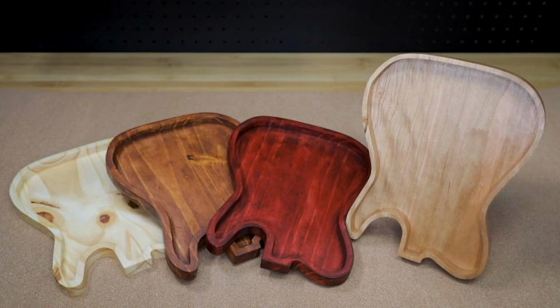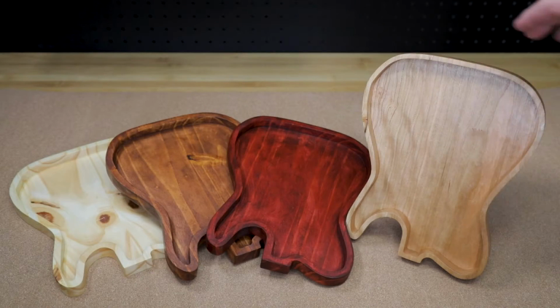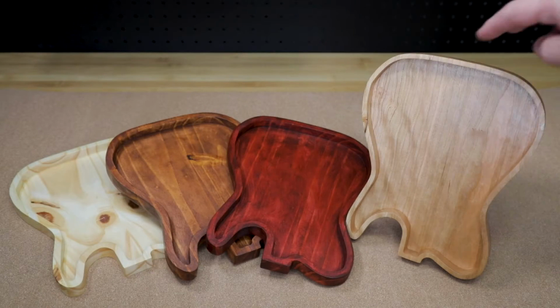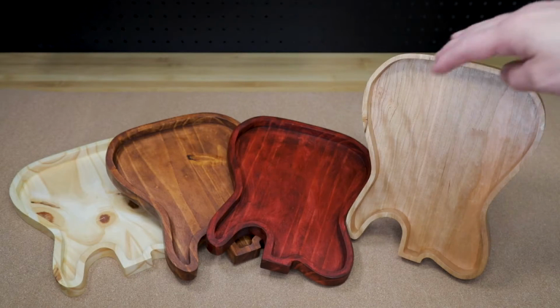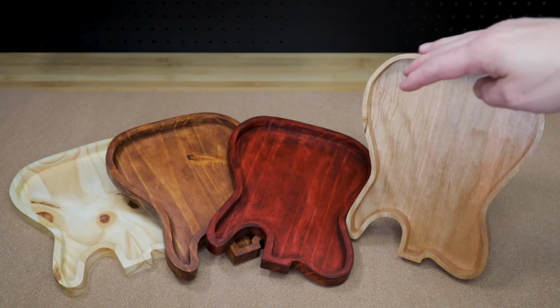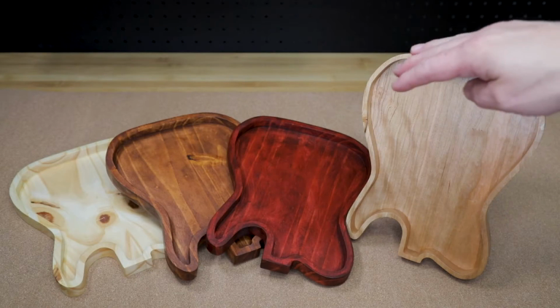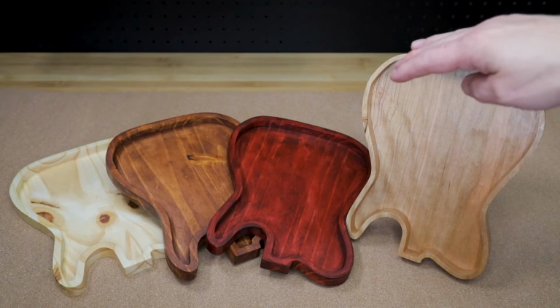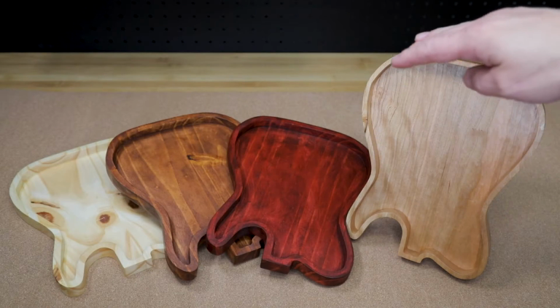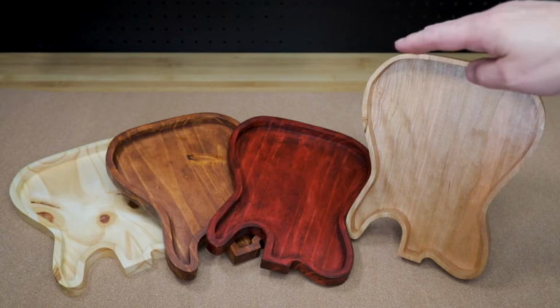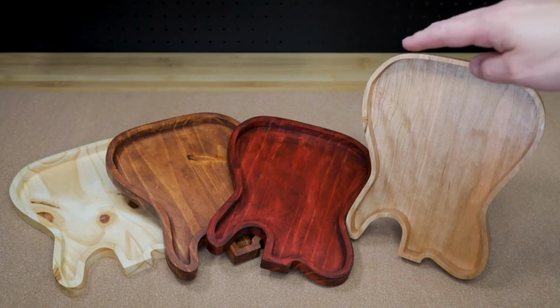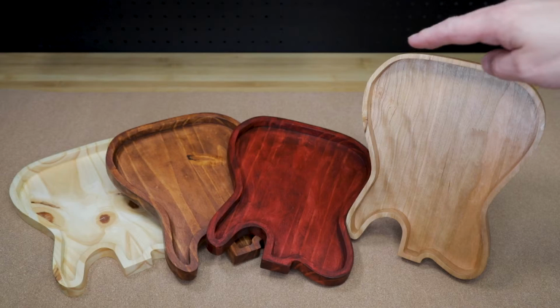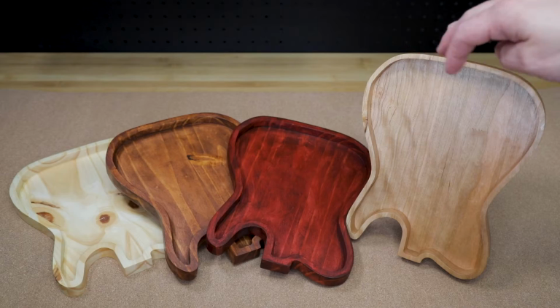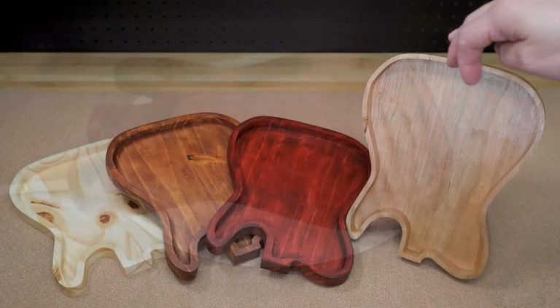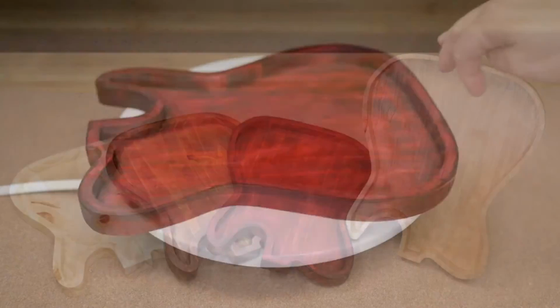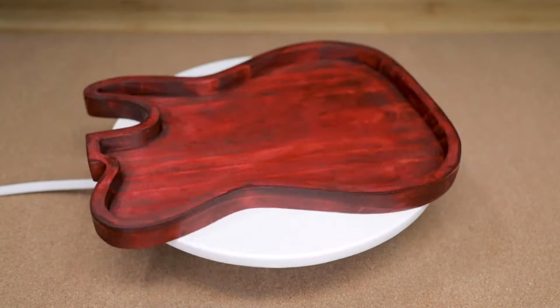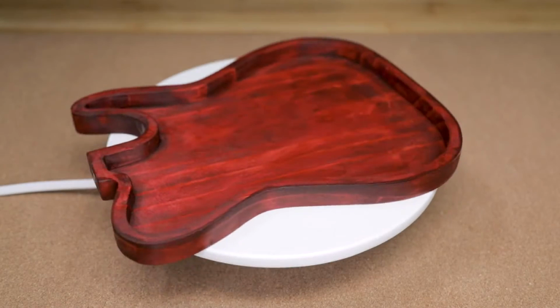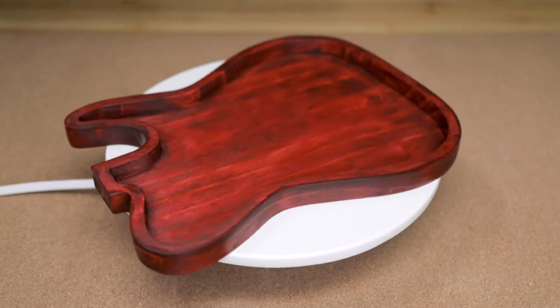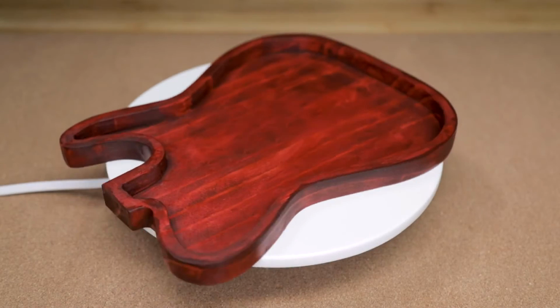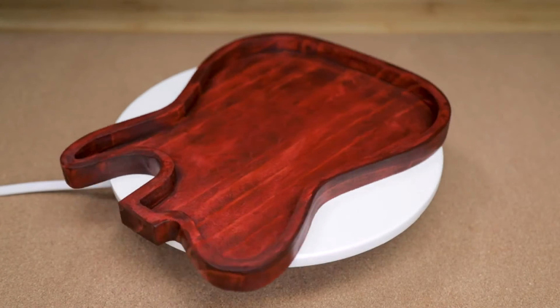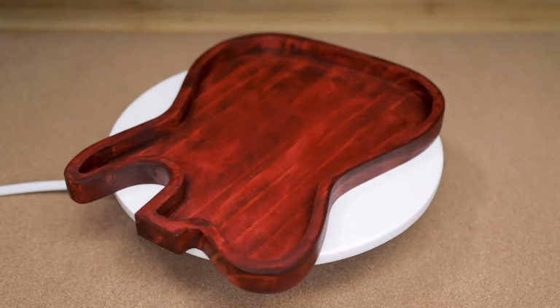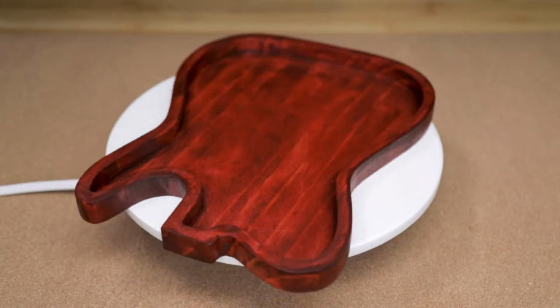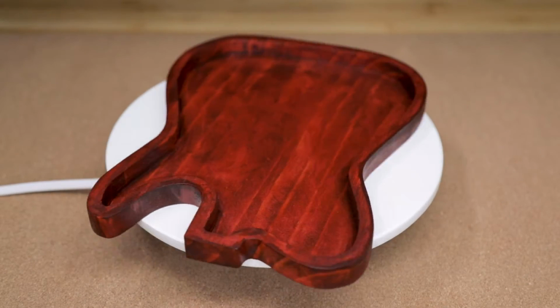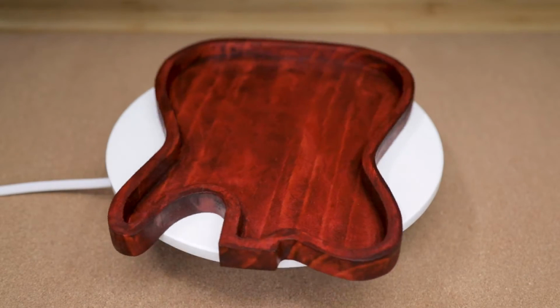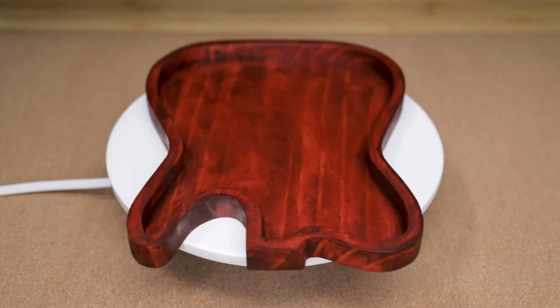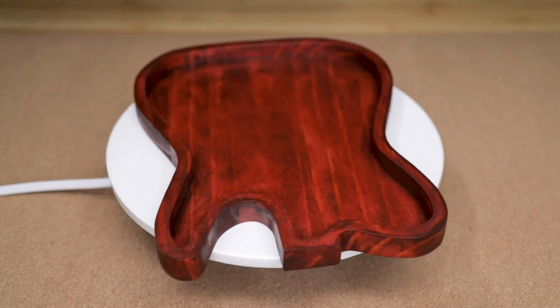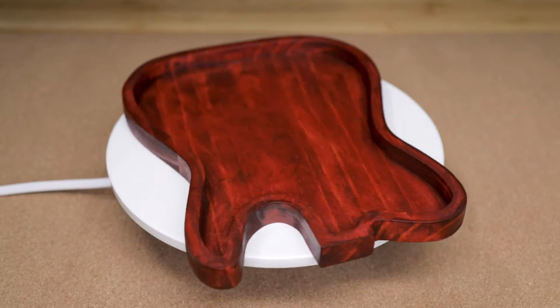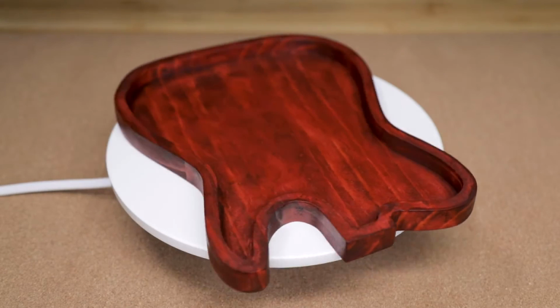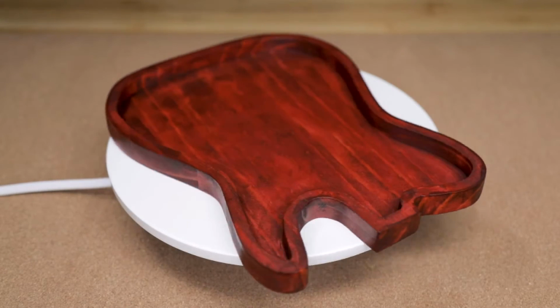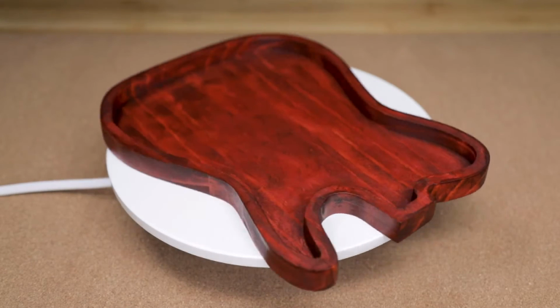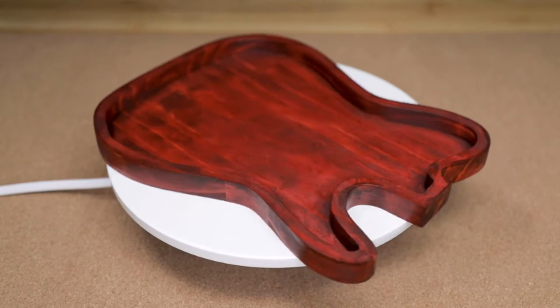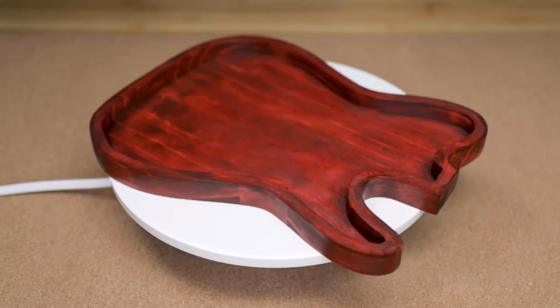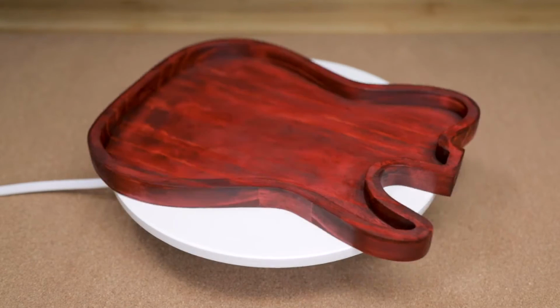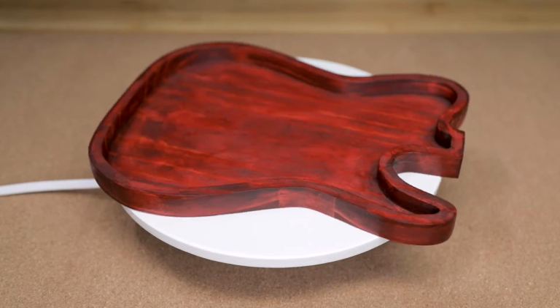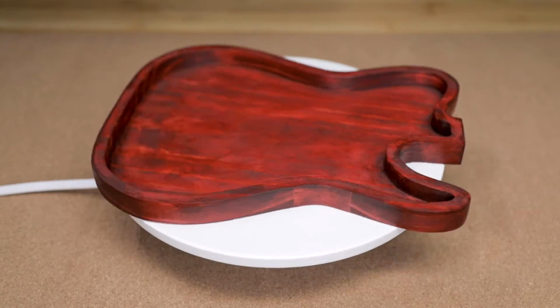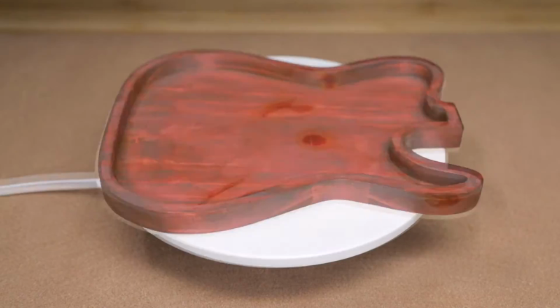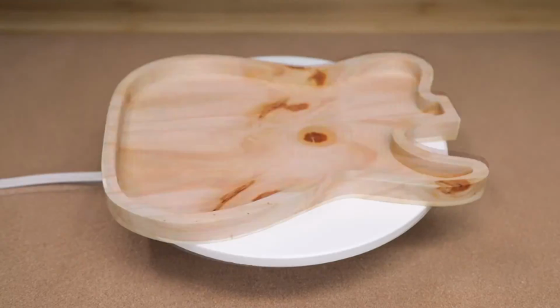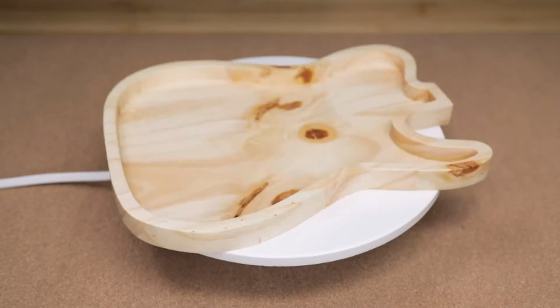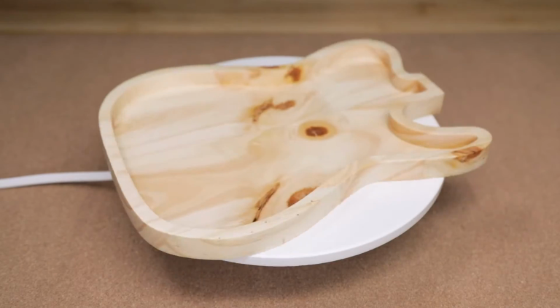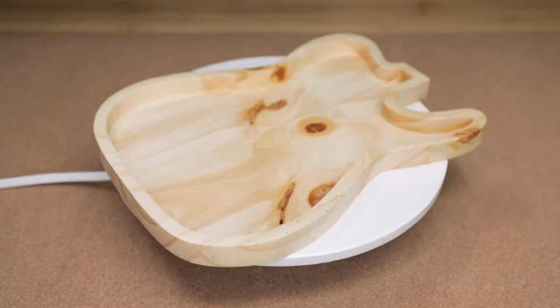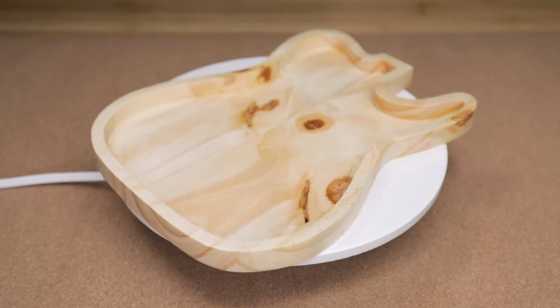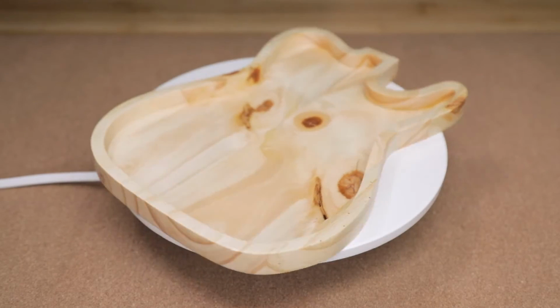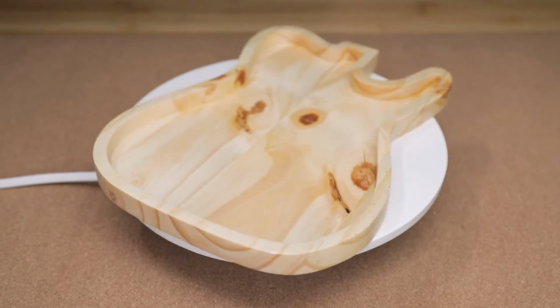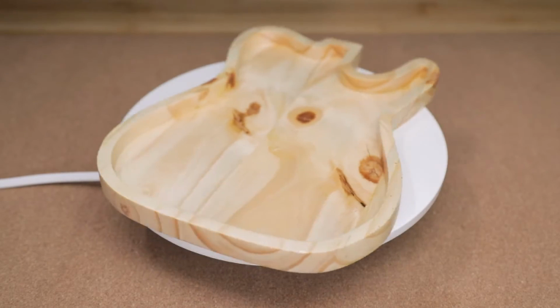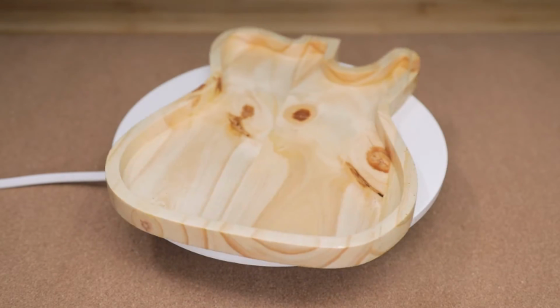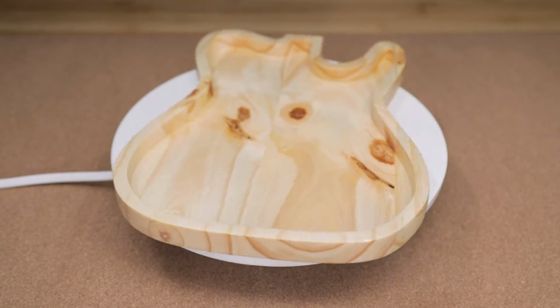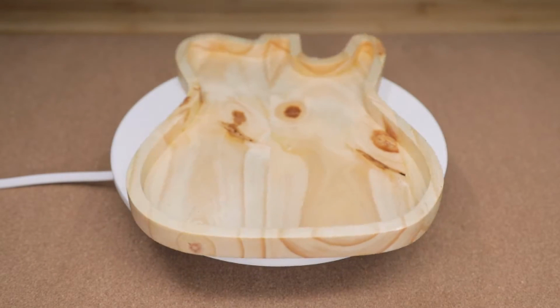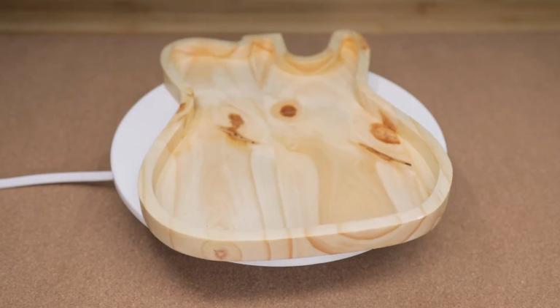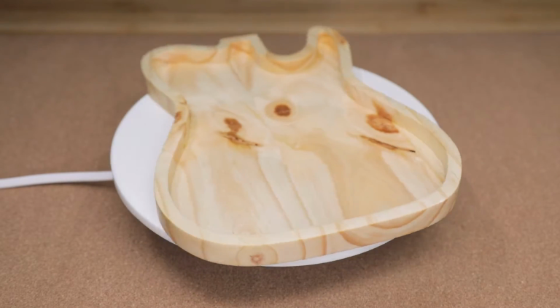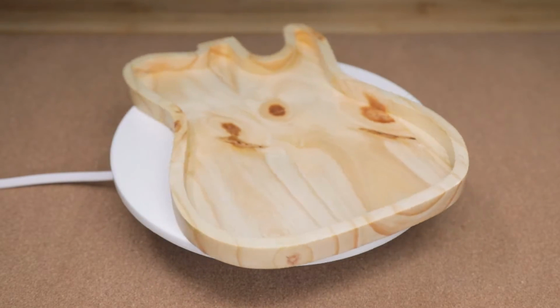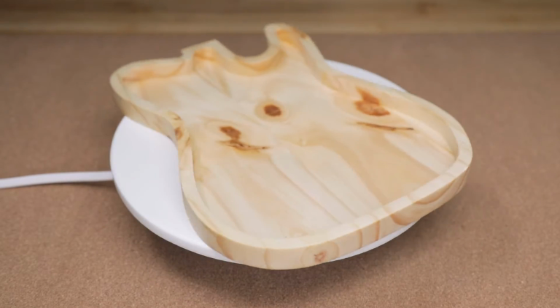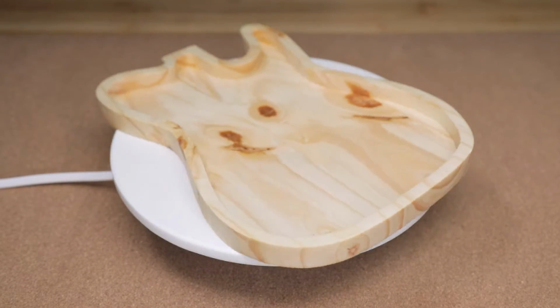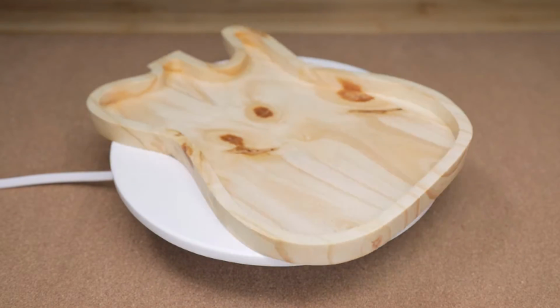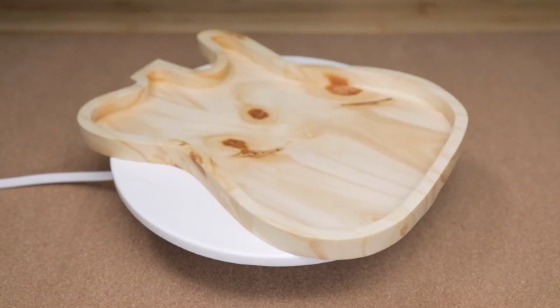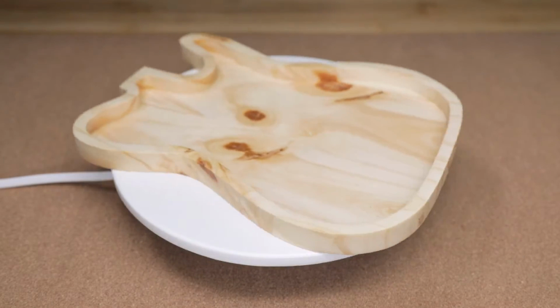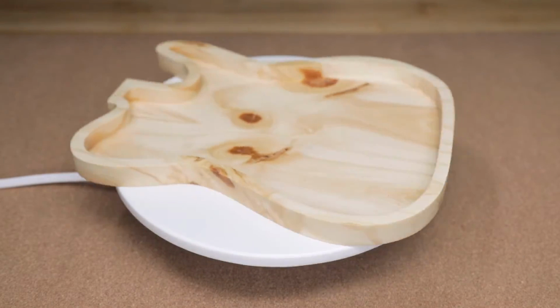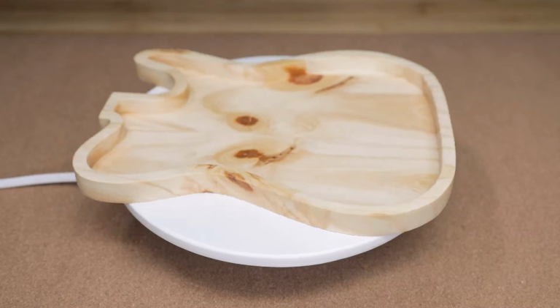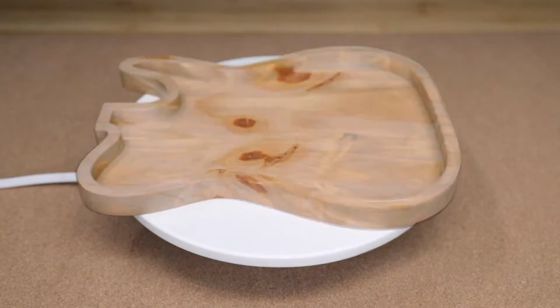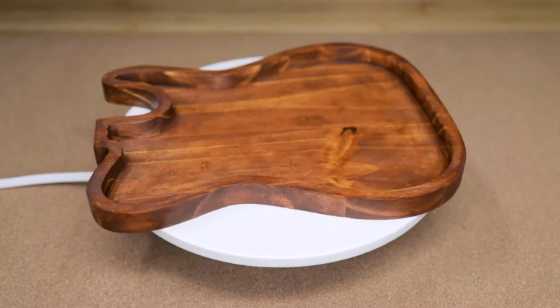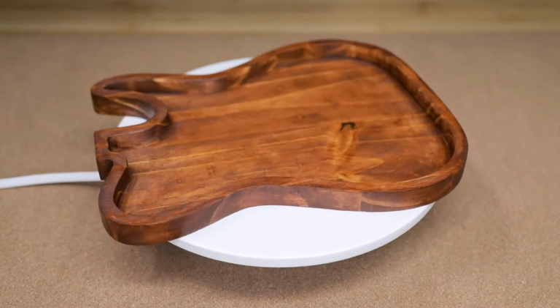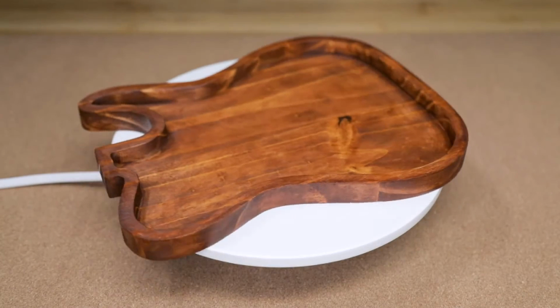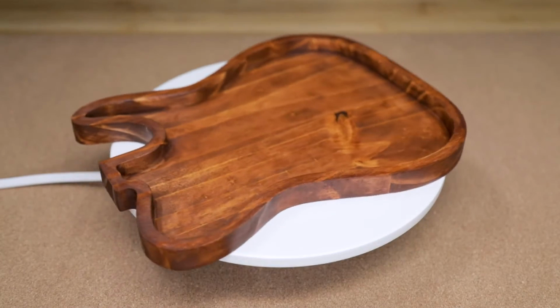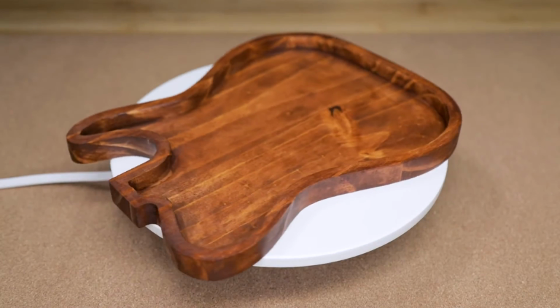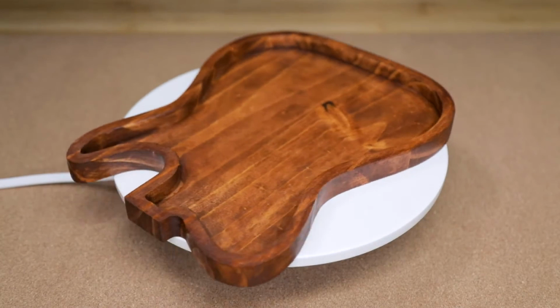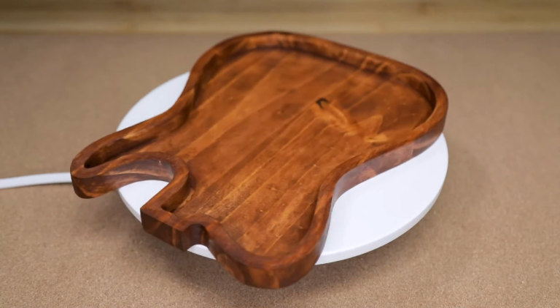Once the two coats of Osmo are all dry, here are the finished trays. The Osmo poly oil did a great job of bringing the grain alive, especially in the cherry wood.